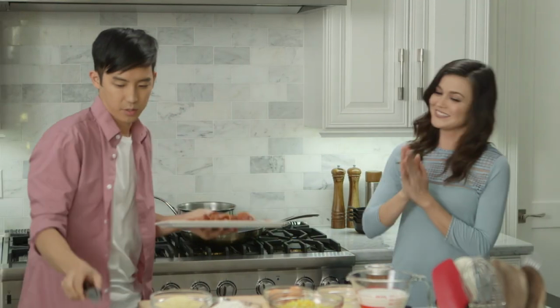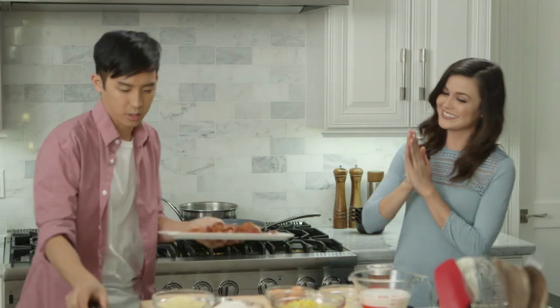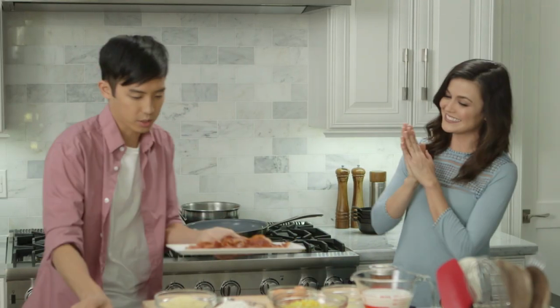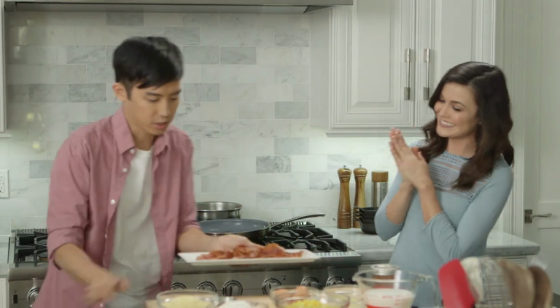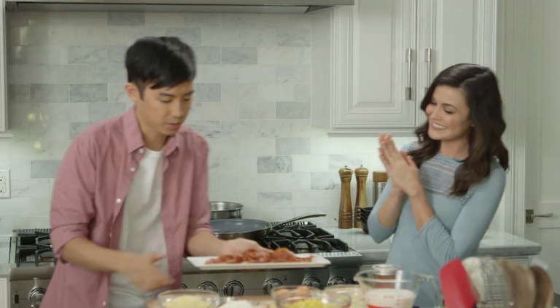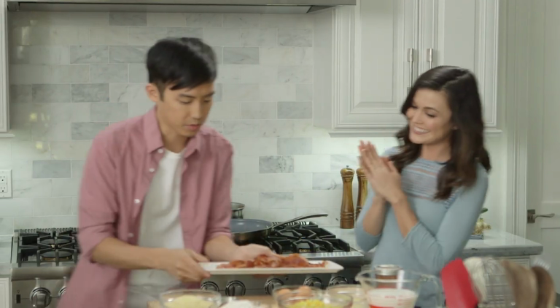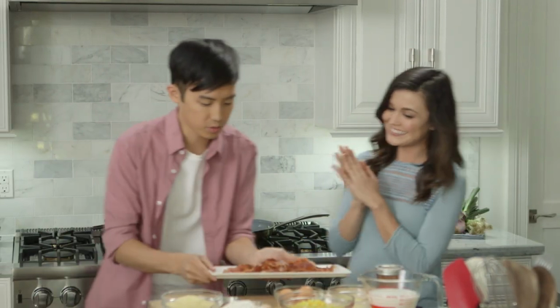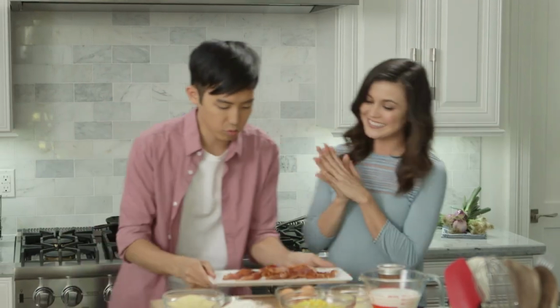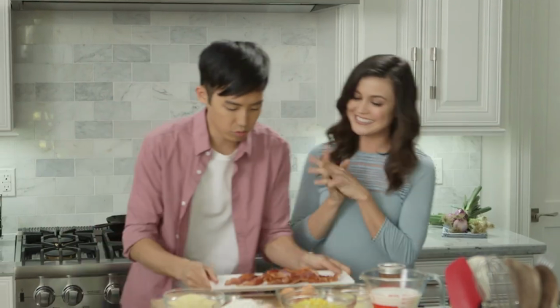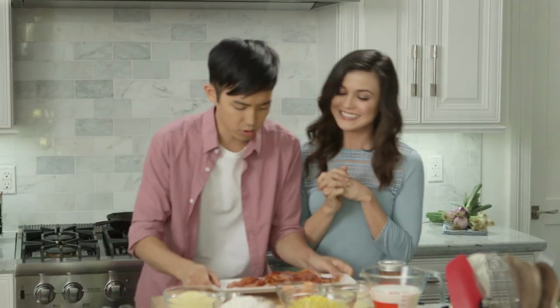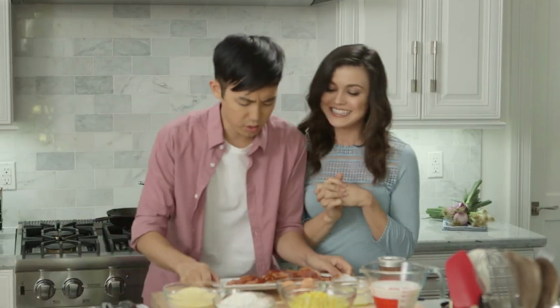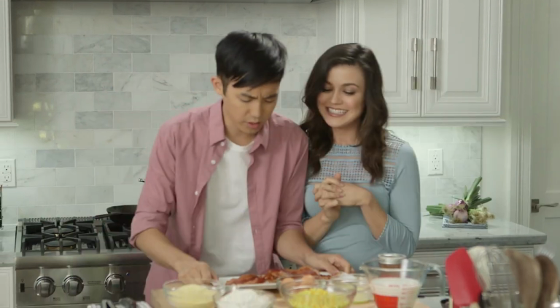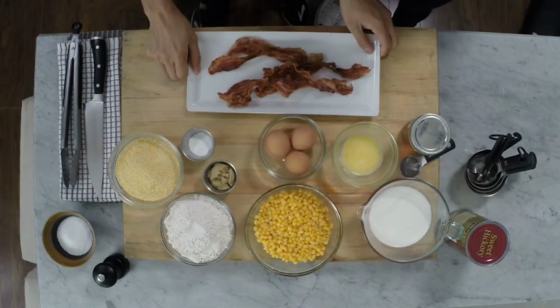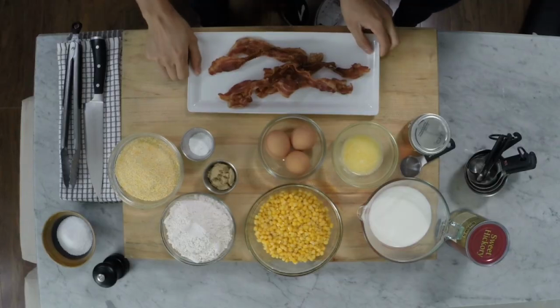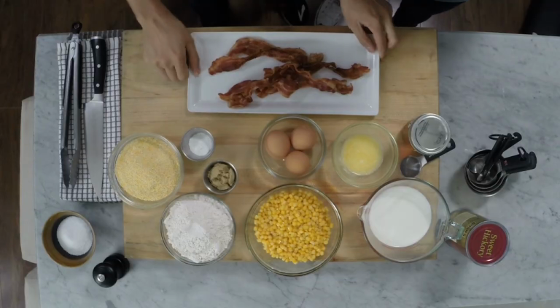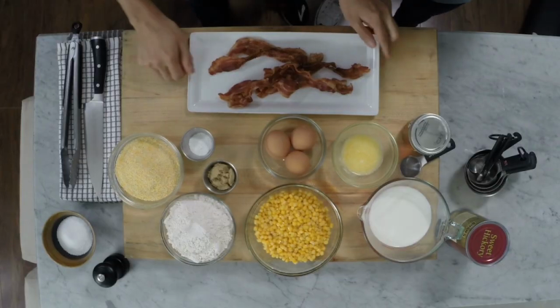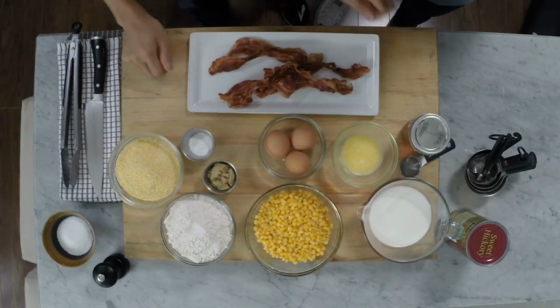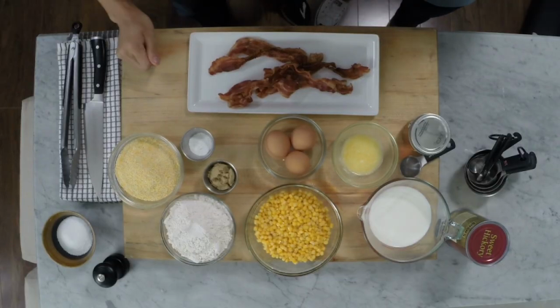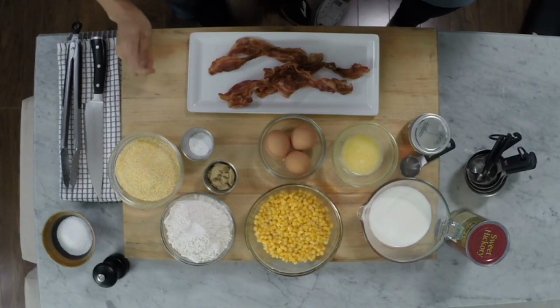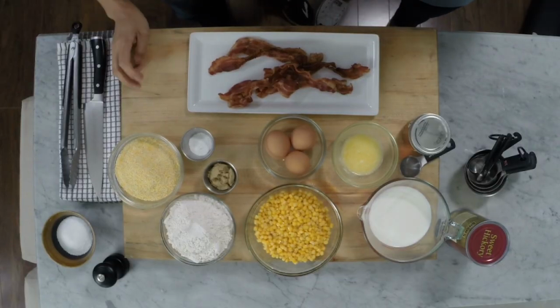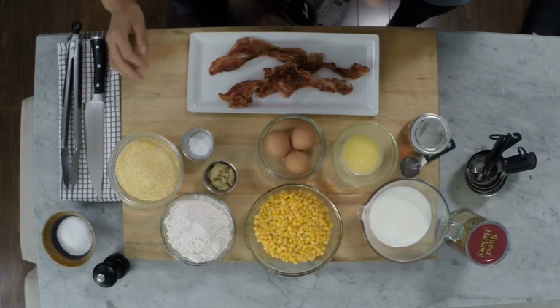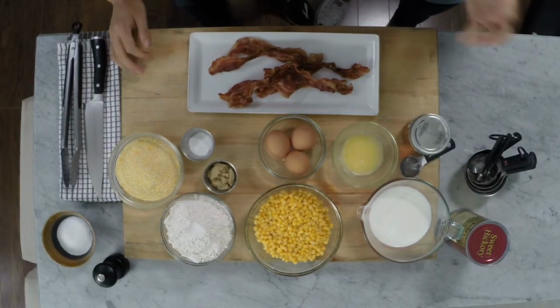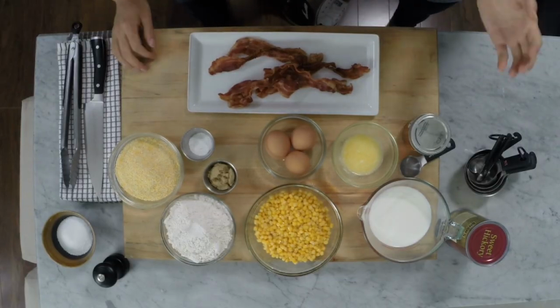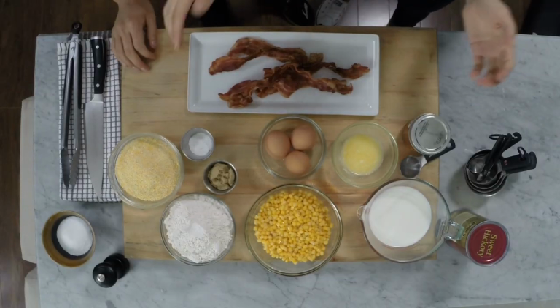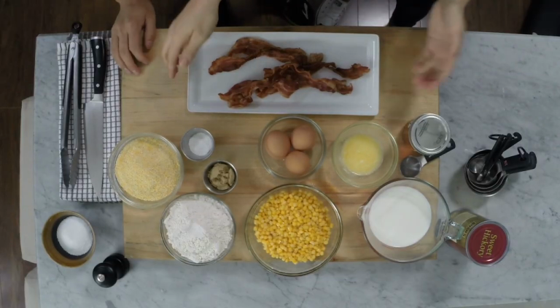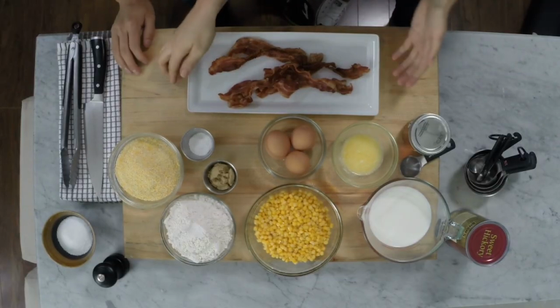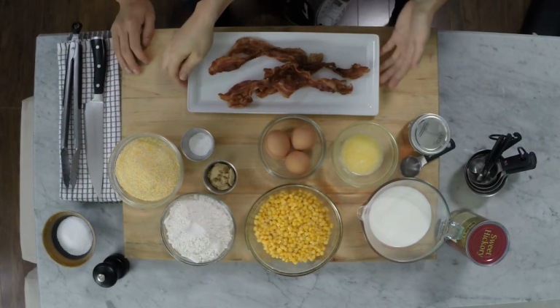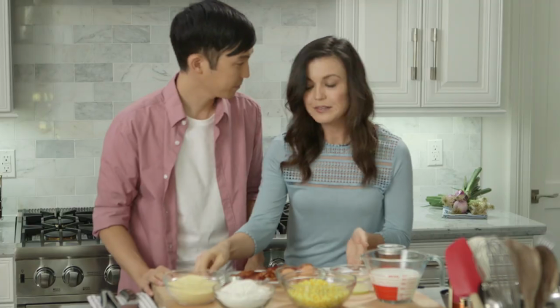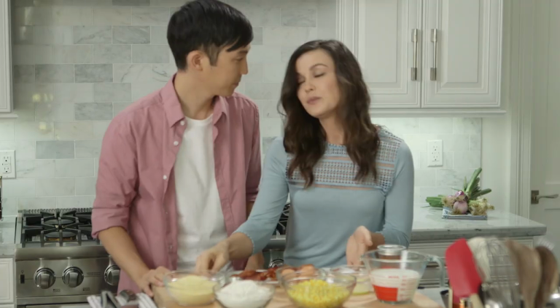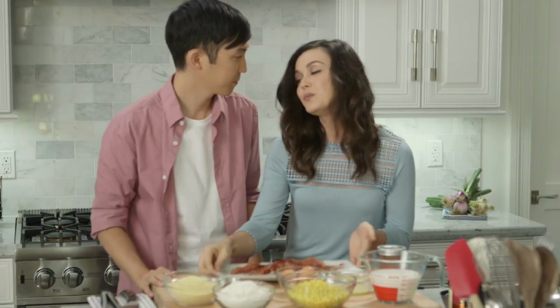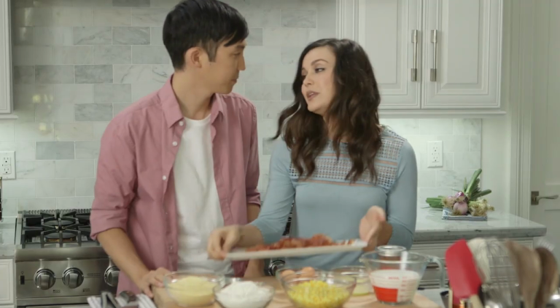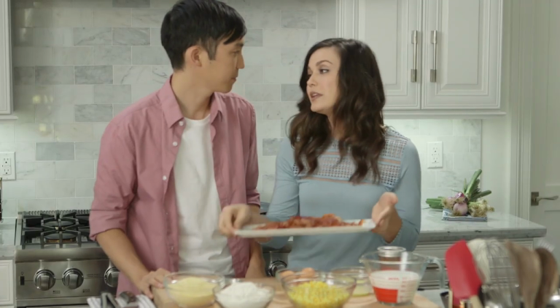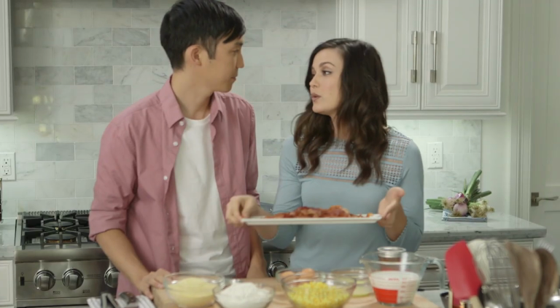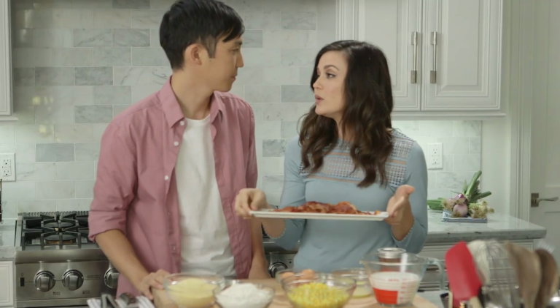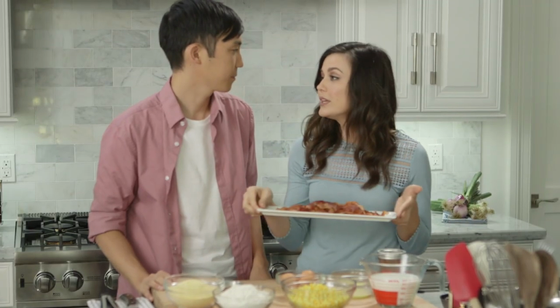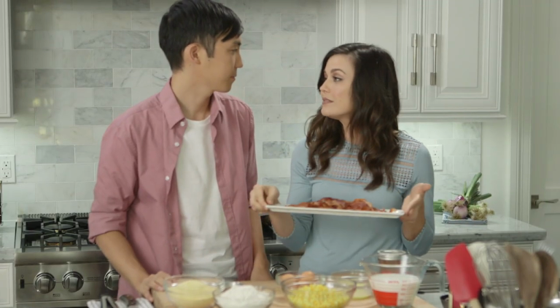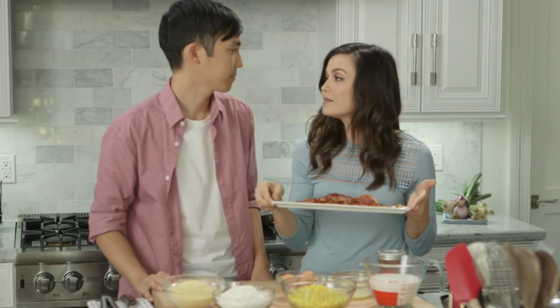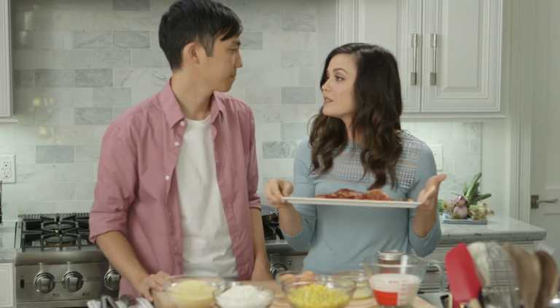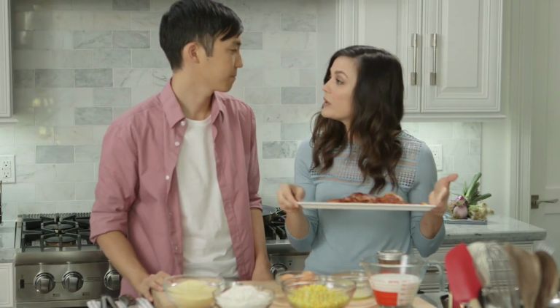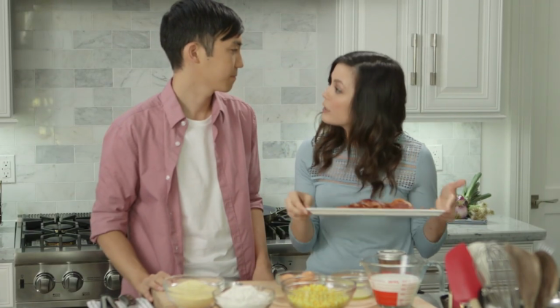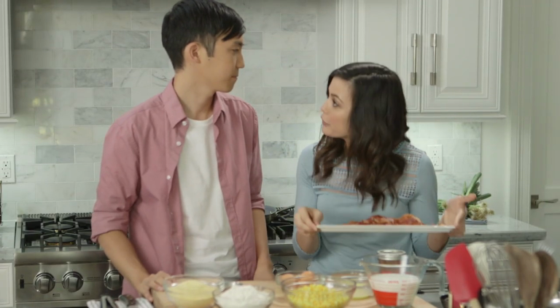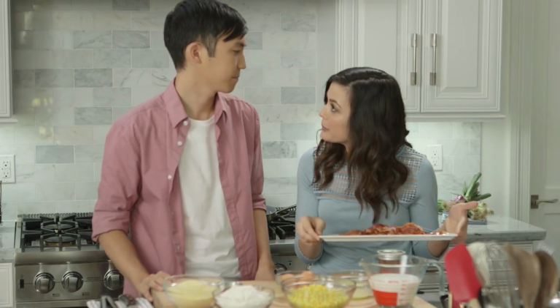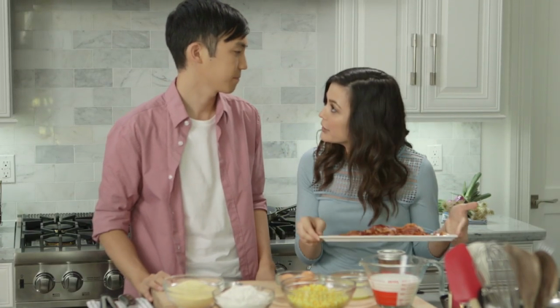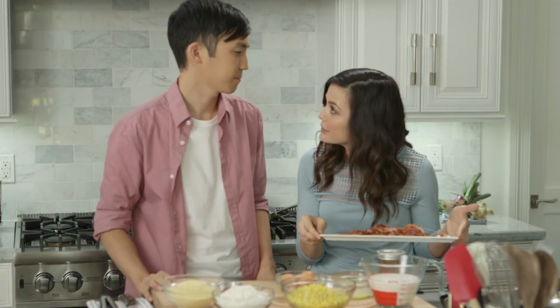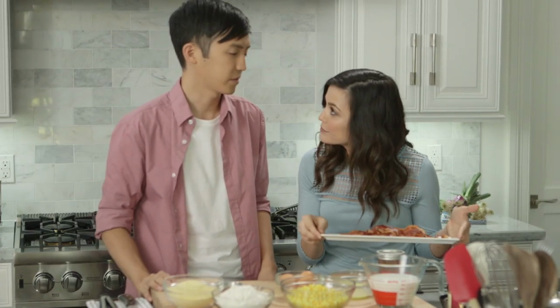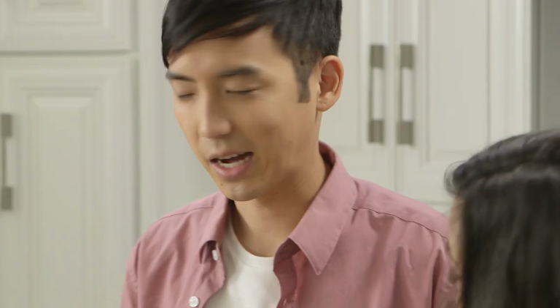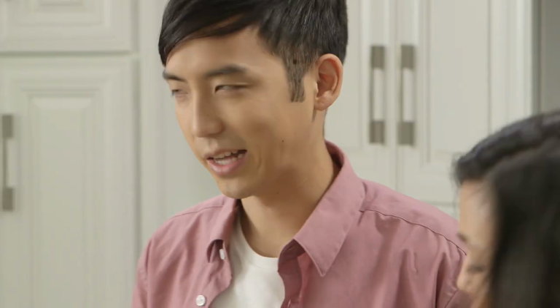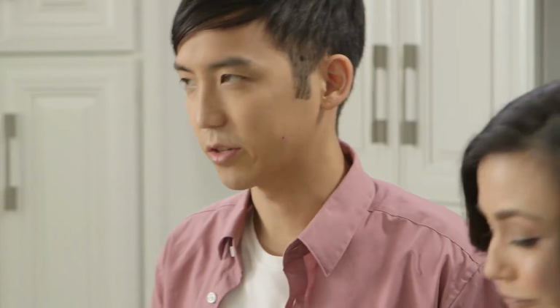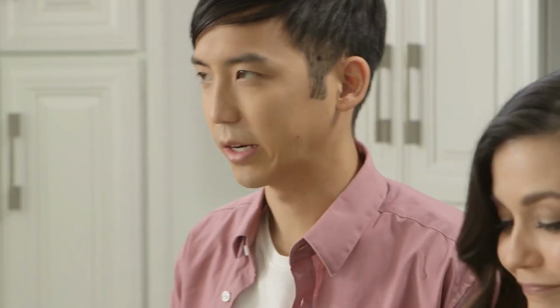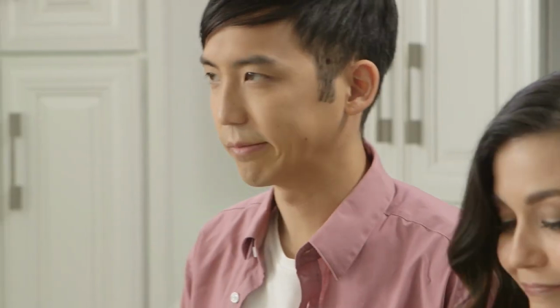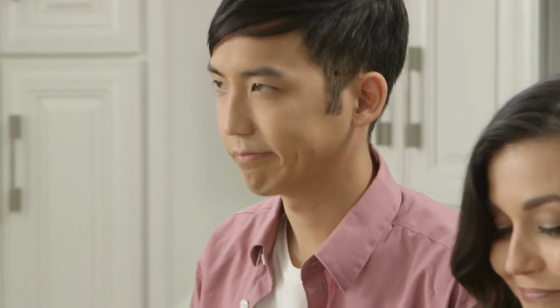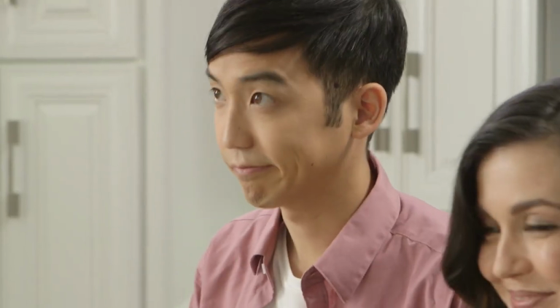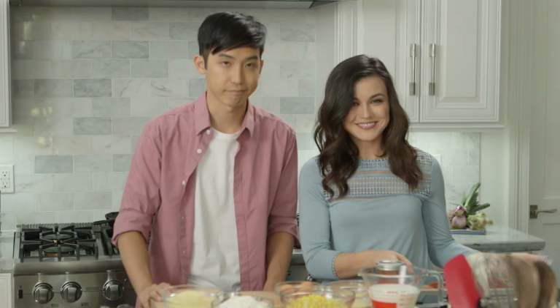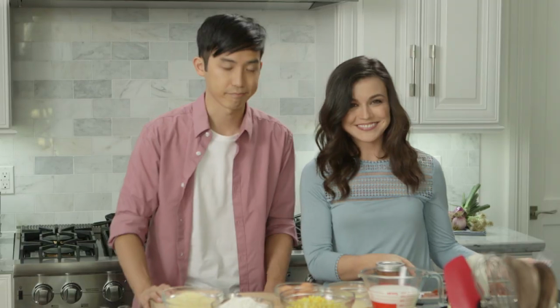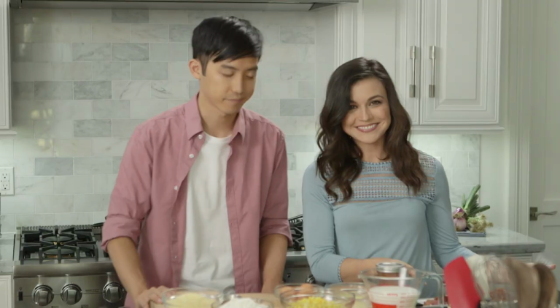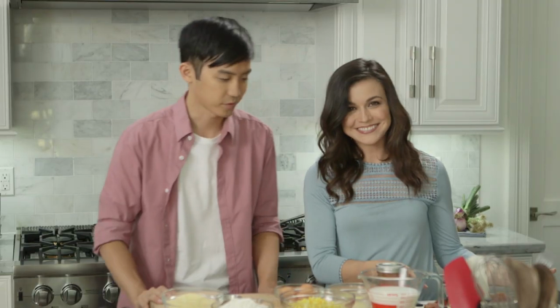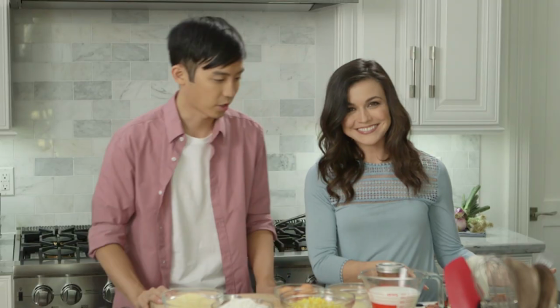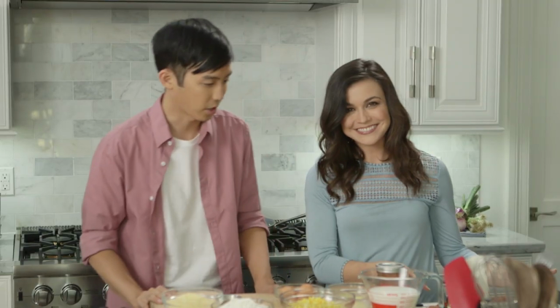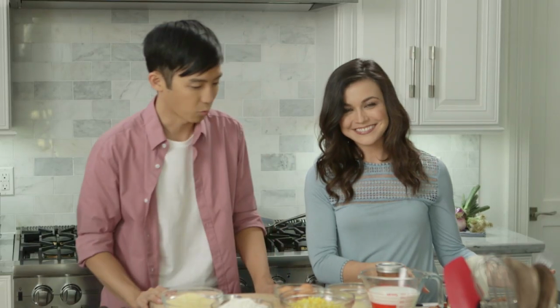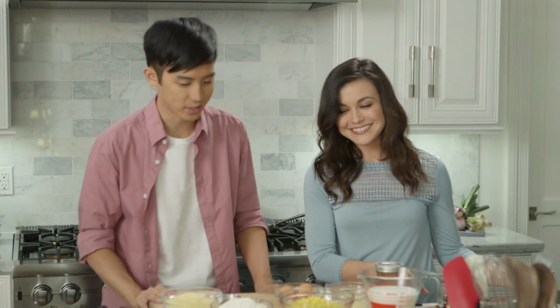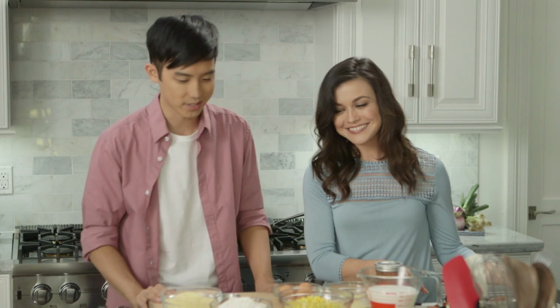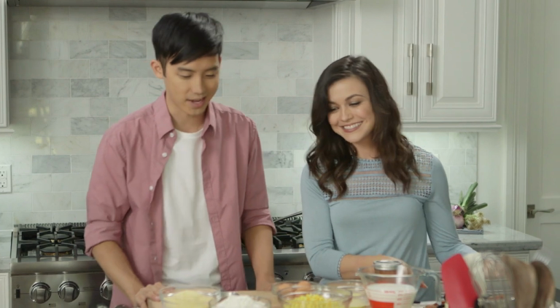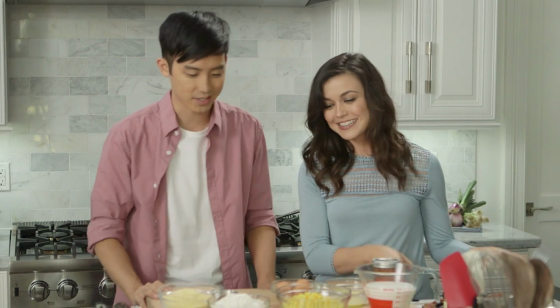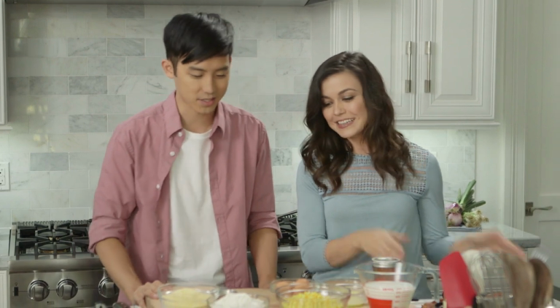Oh my gosh, this smells so good. I can't wait. But we need to cool it so we can crumble it. That's right. All right, what's next?